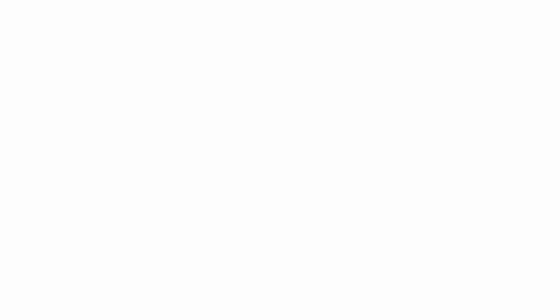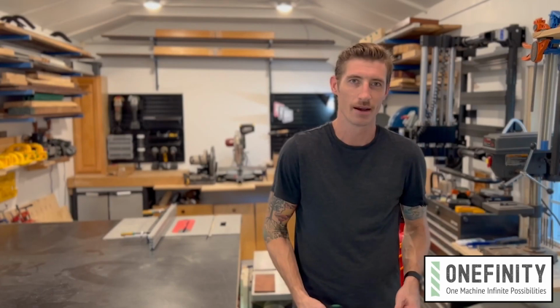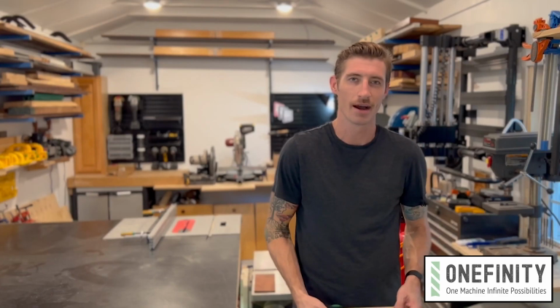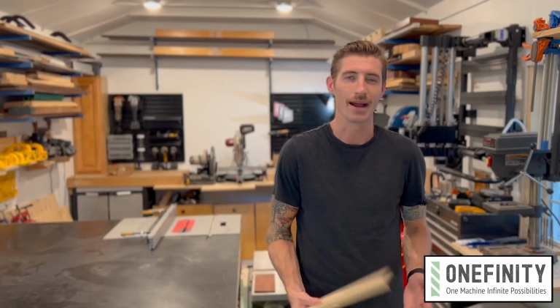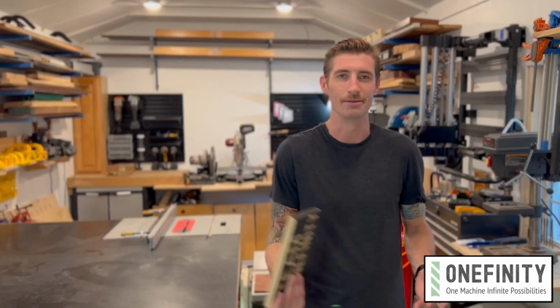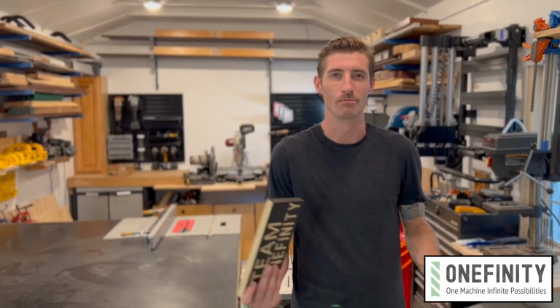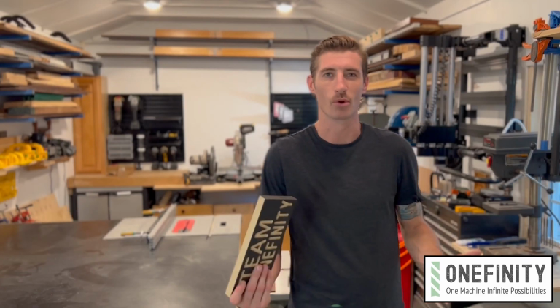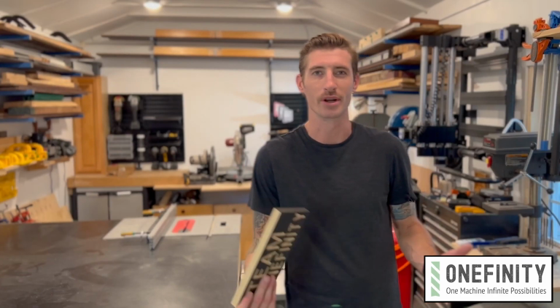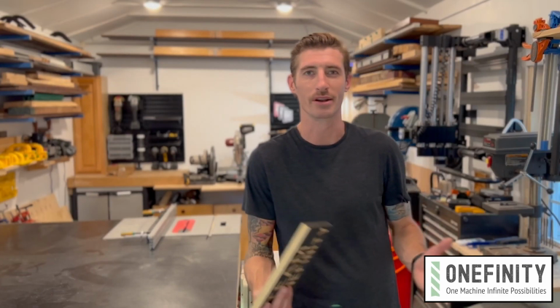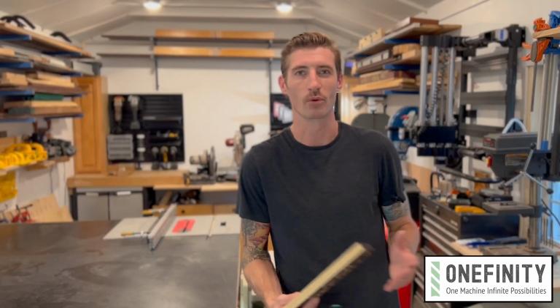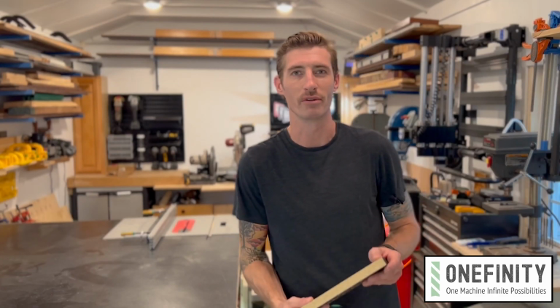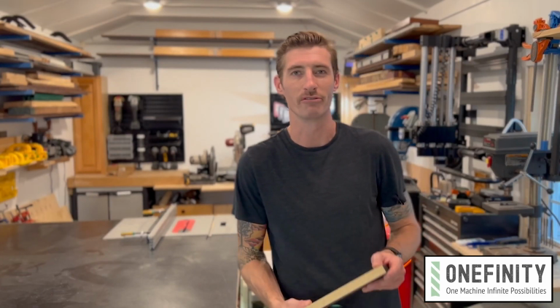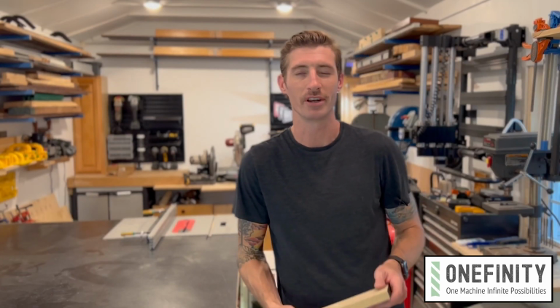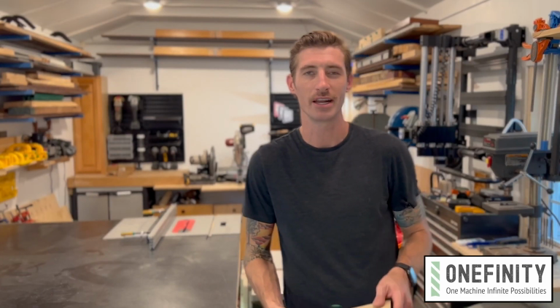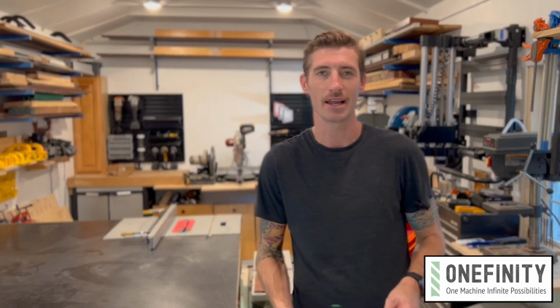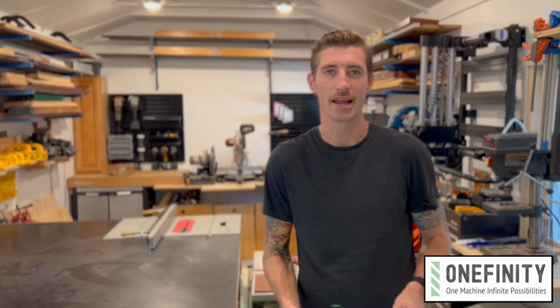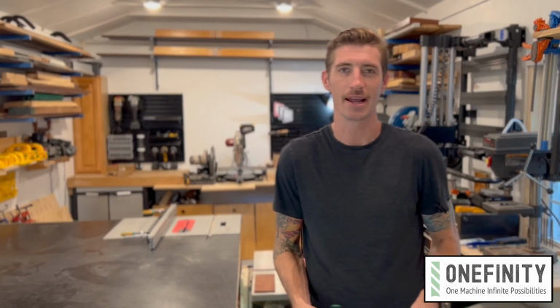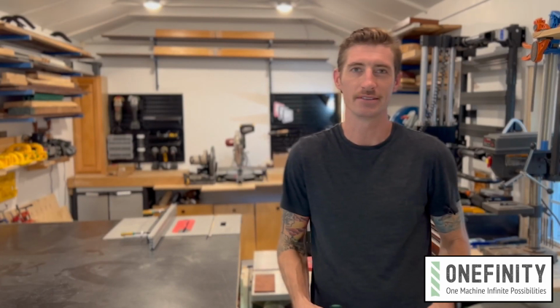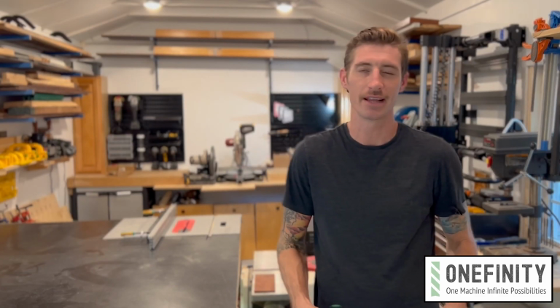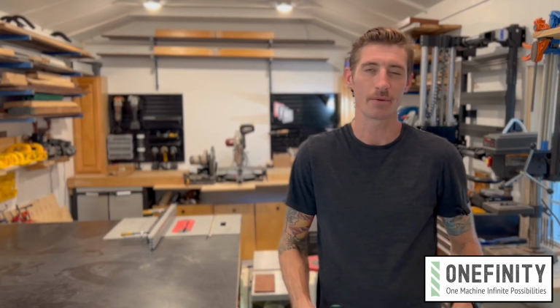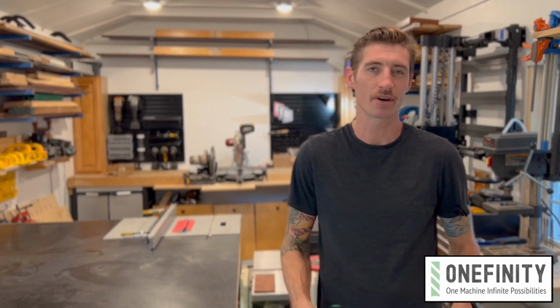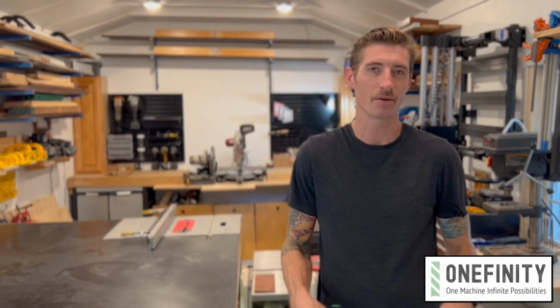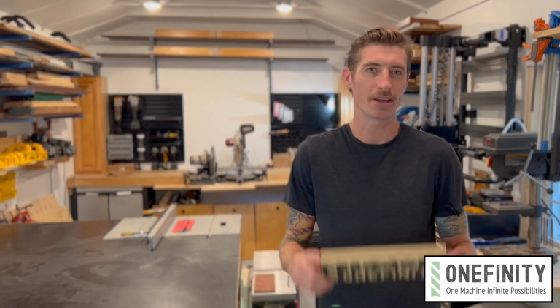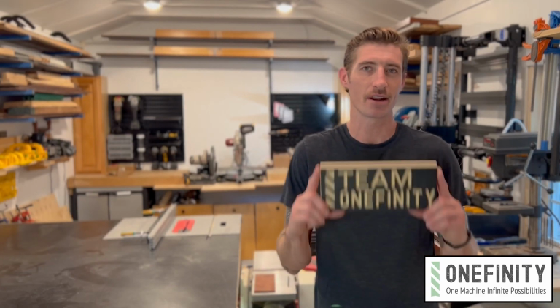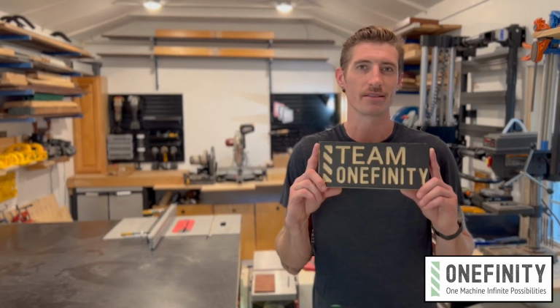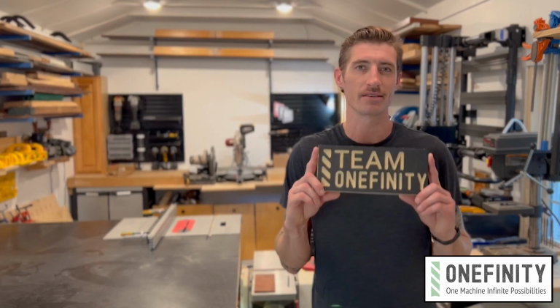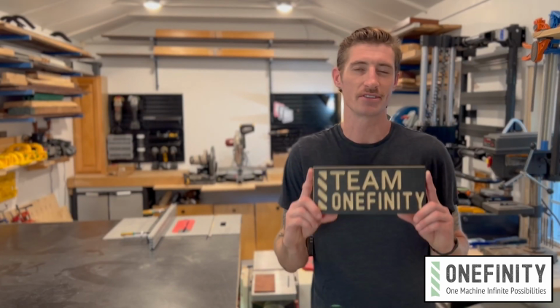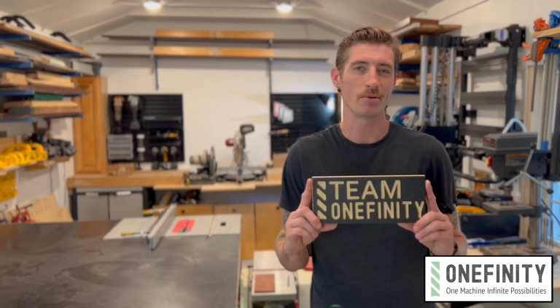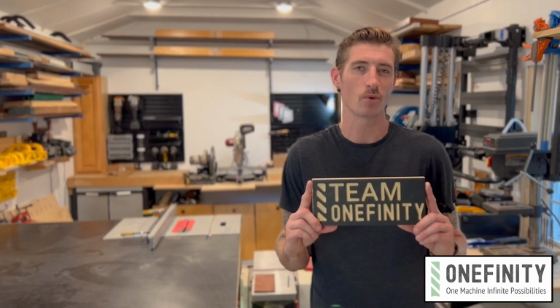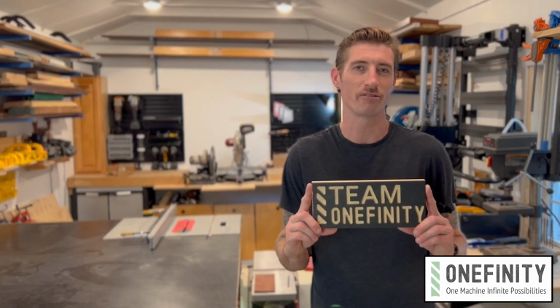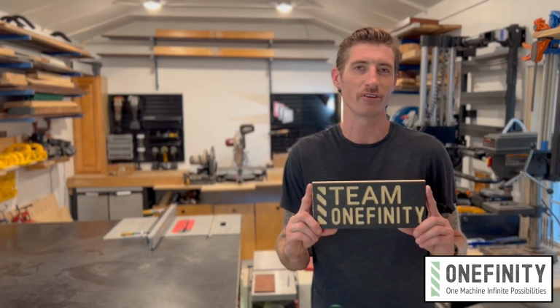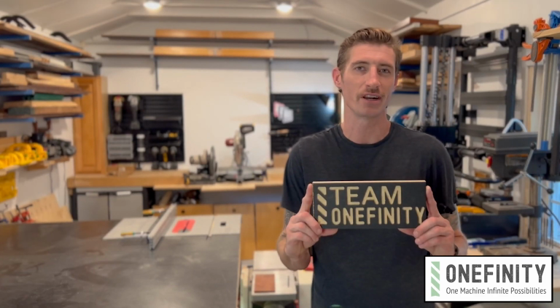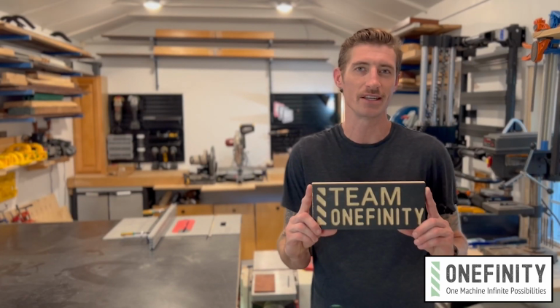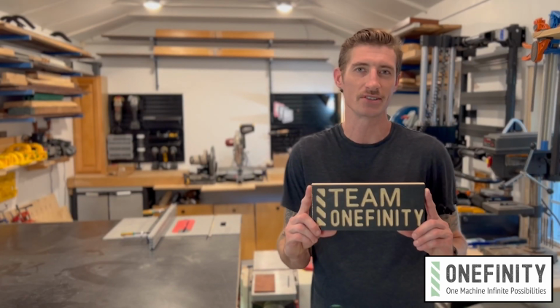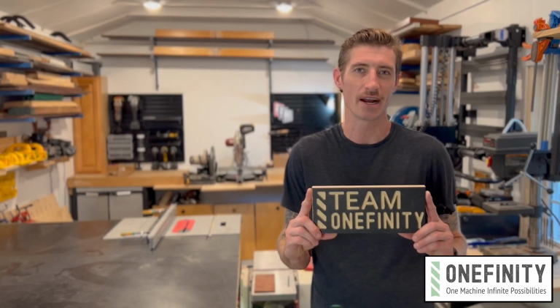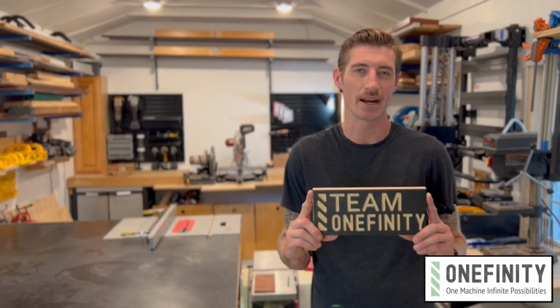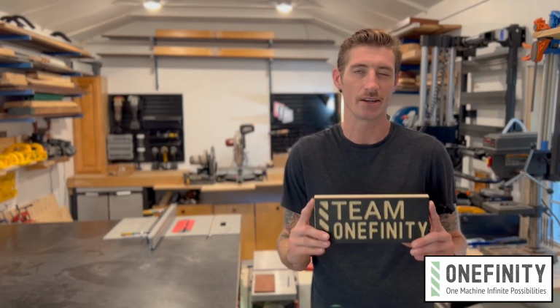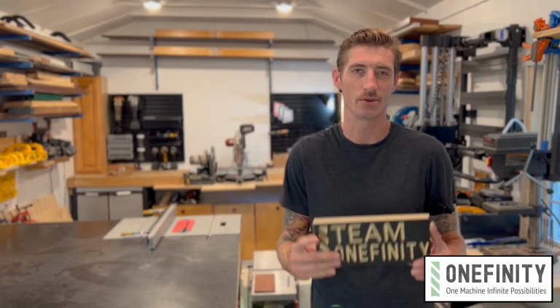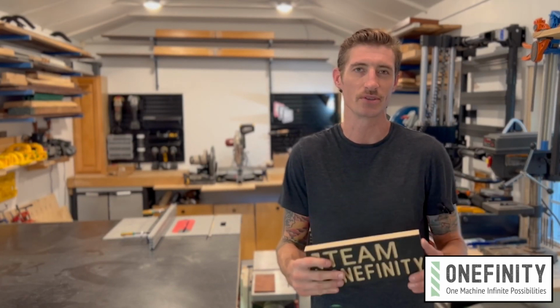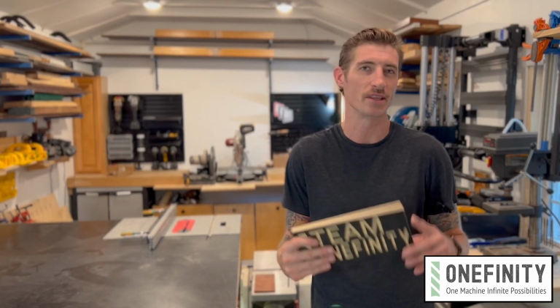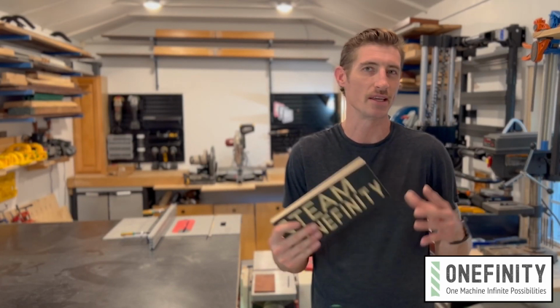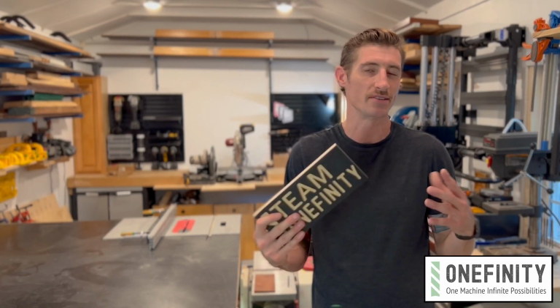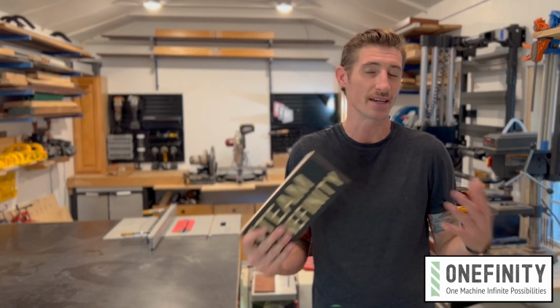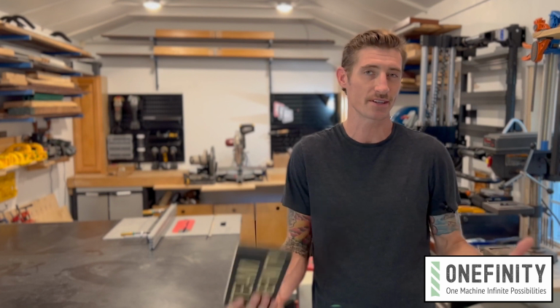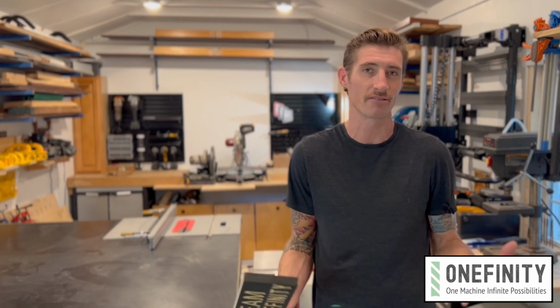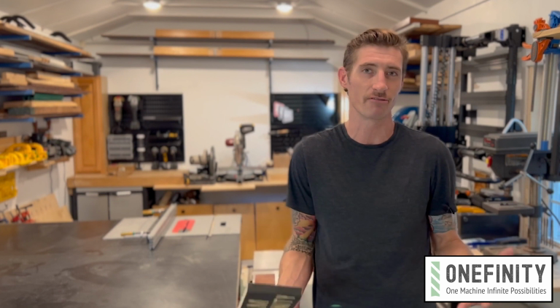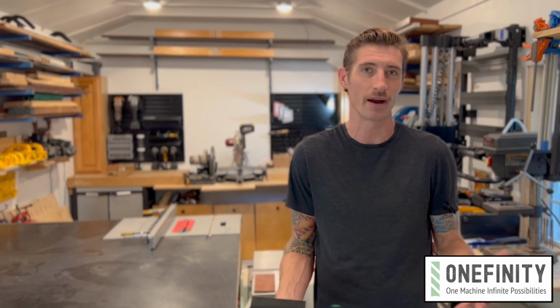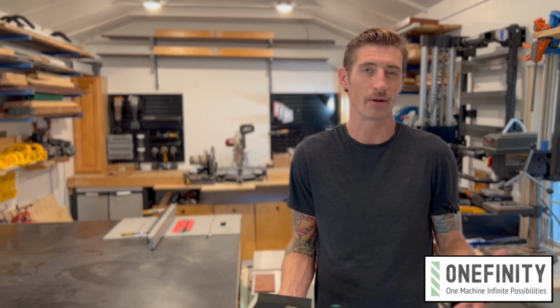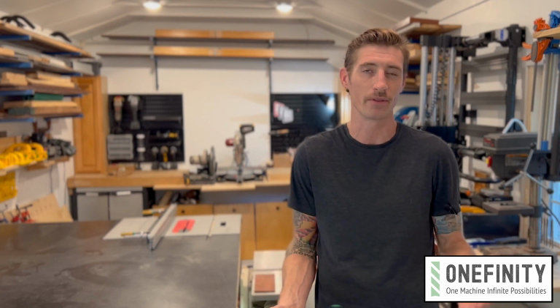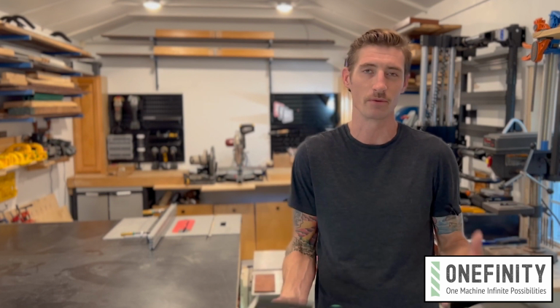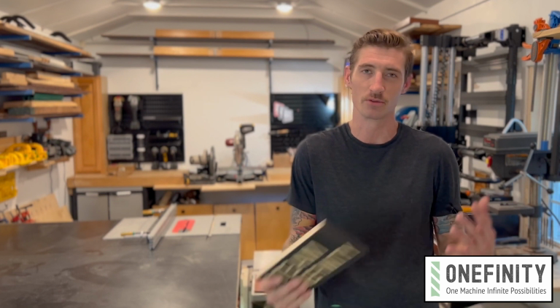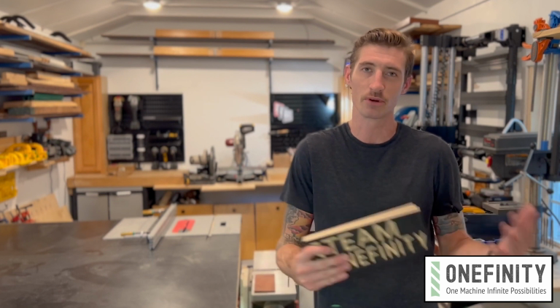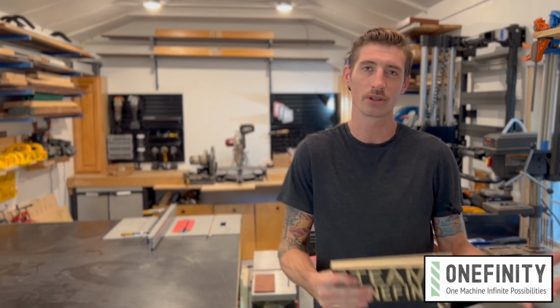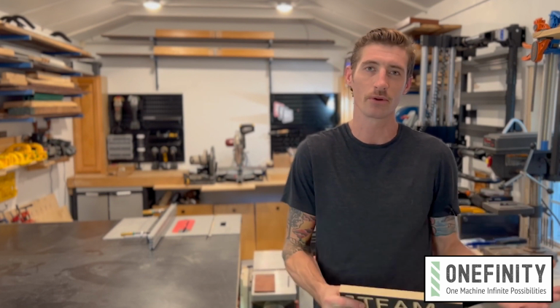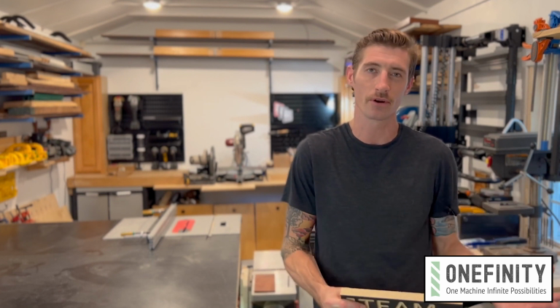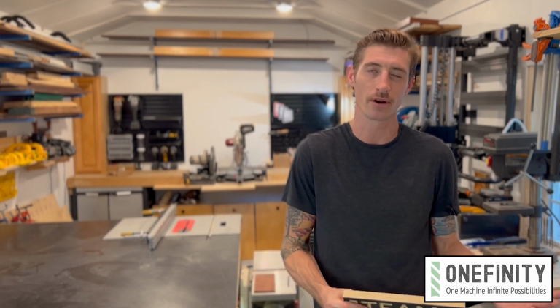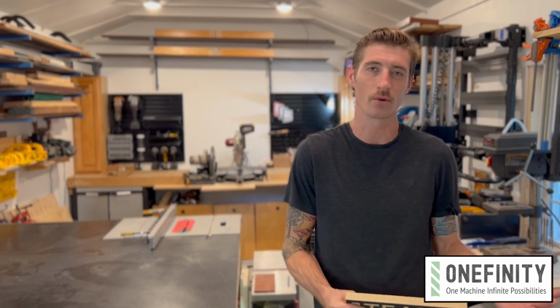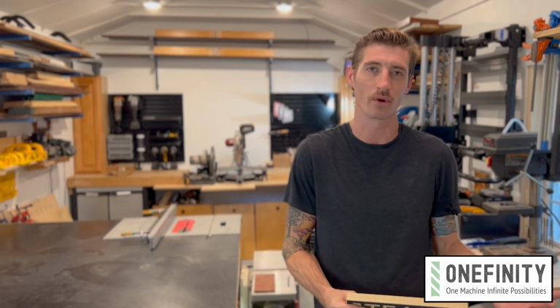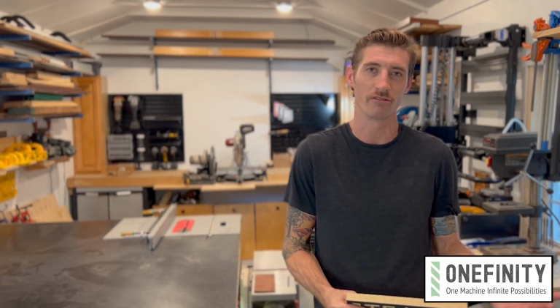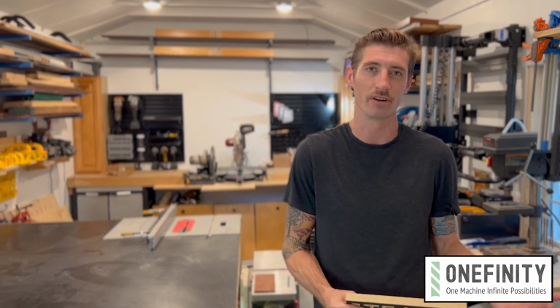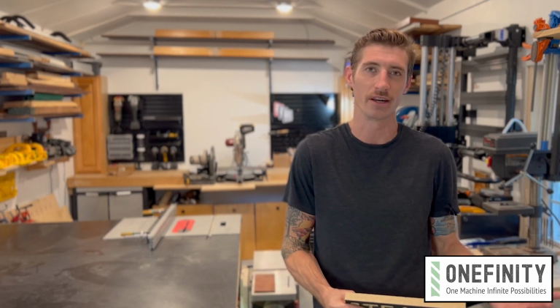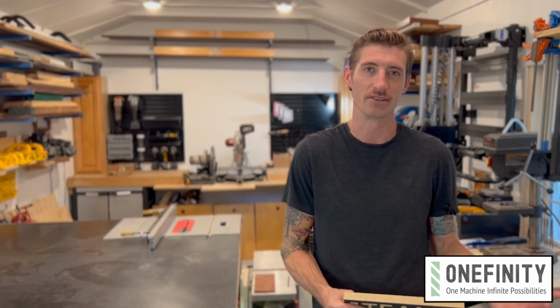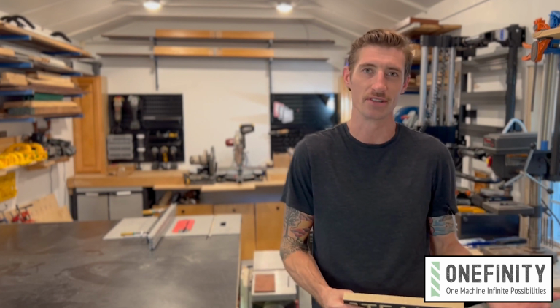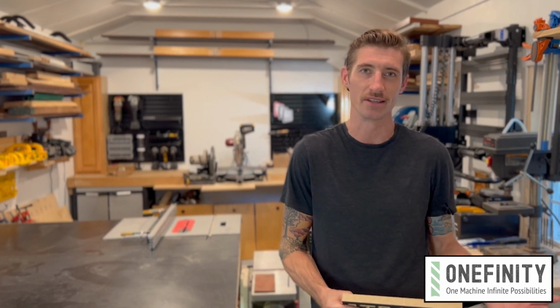Hi, Morgan here for Onefinity, and today we're going to be cutting this Team Onefinity sign using the test cut file that was preloaded on your Onefinity CNC.